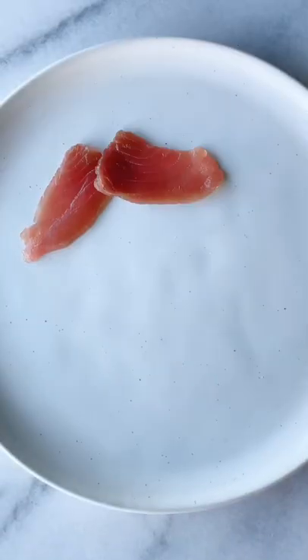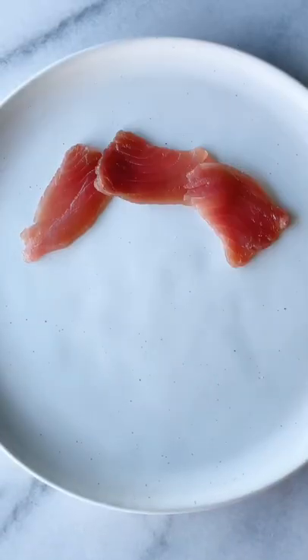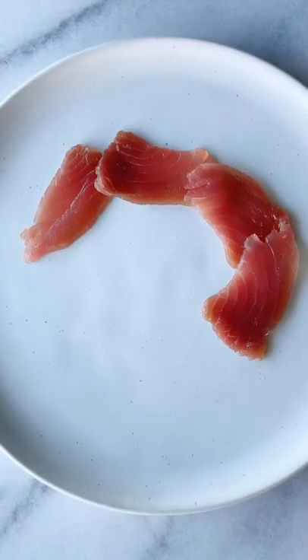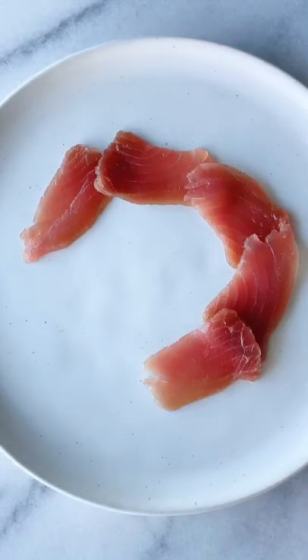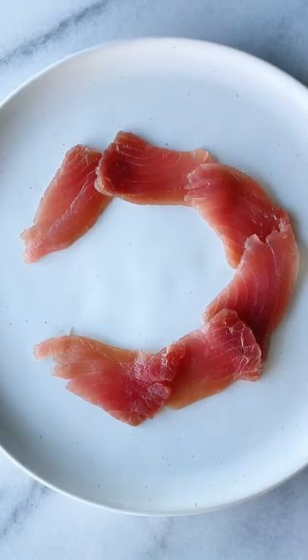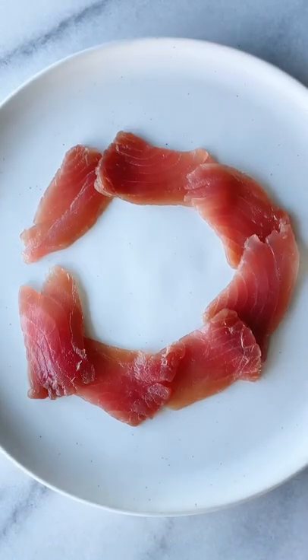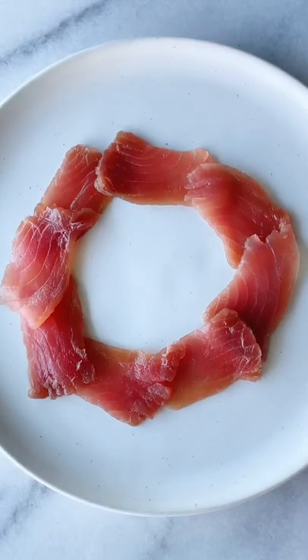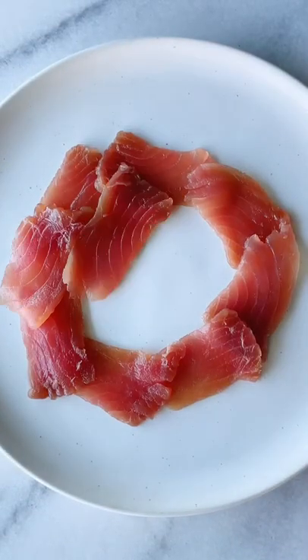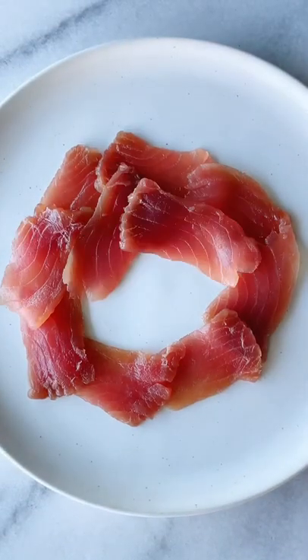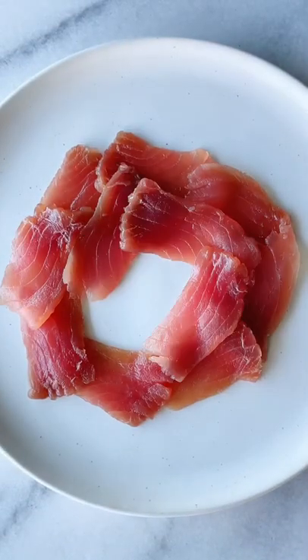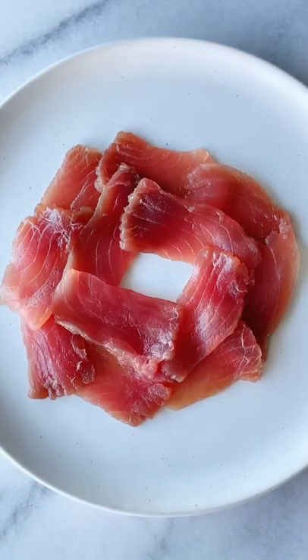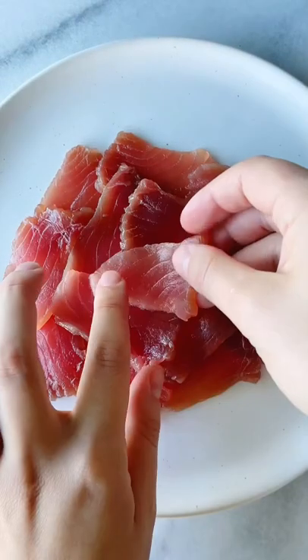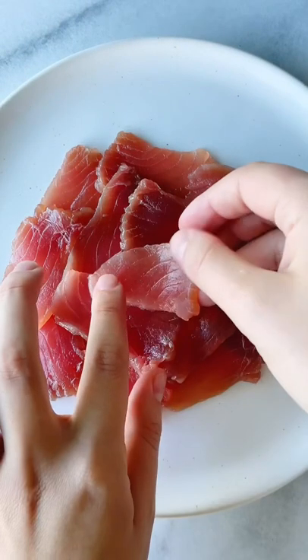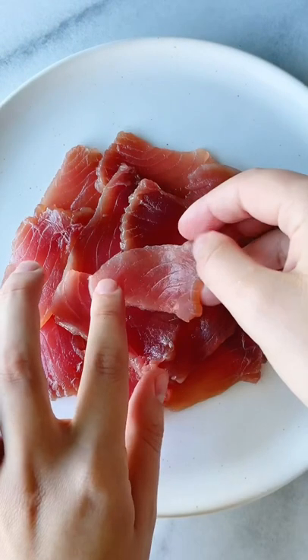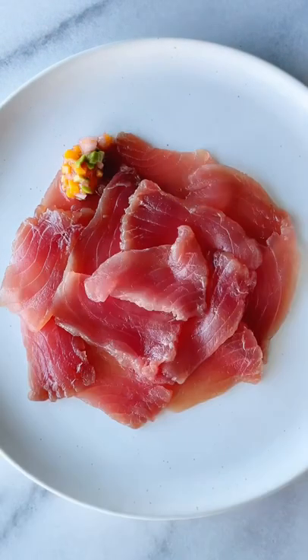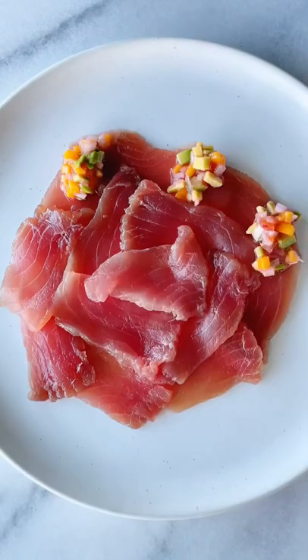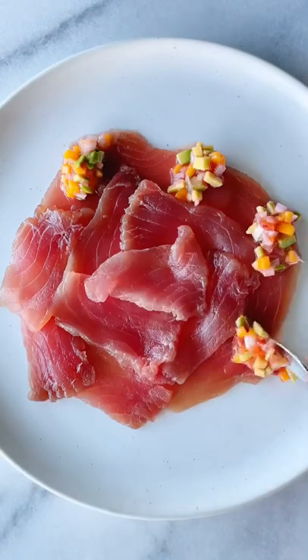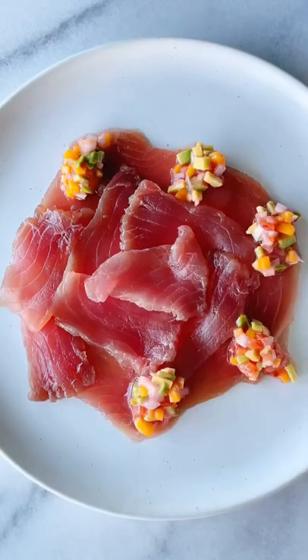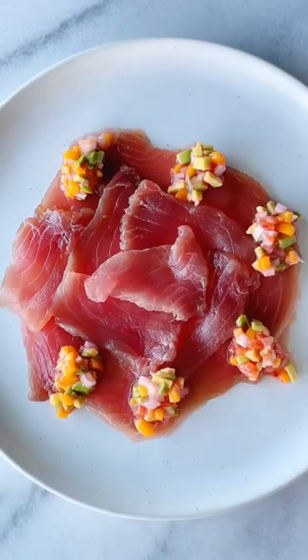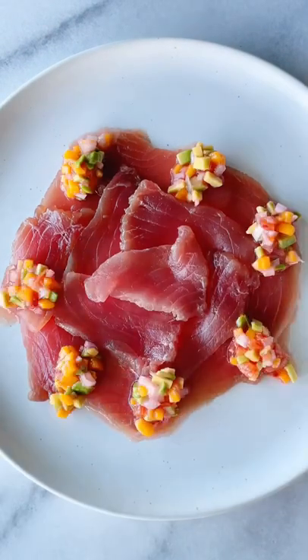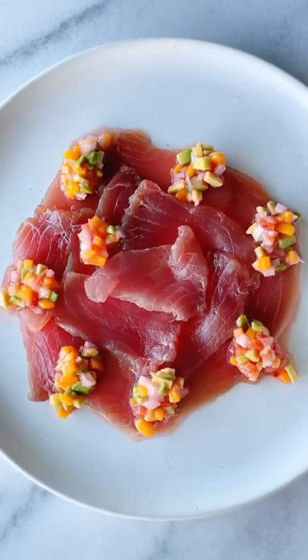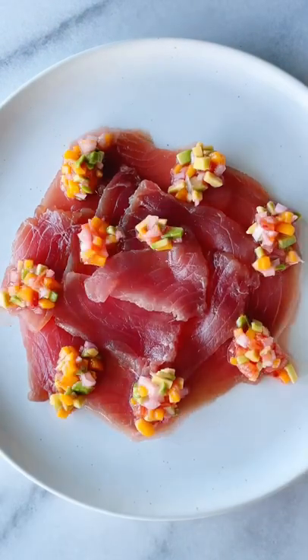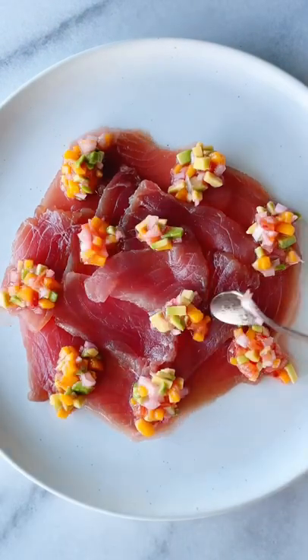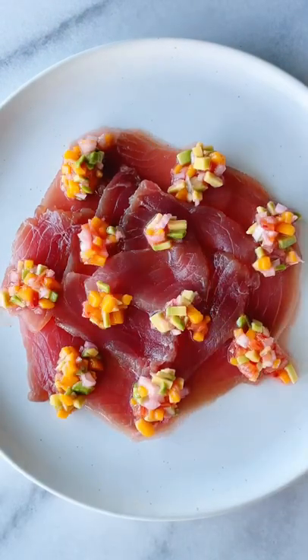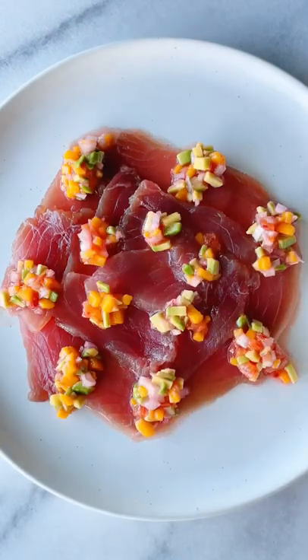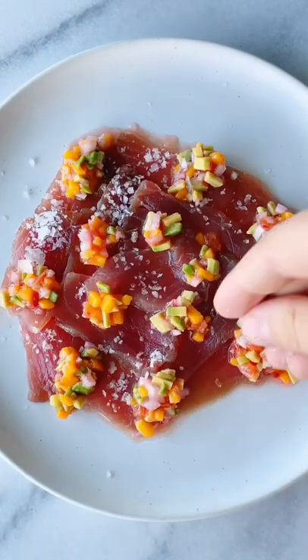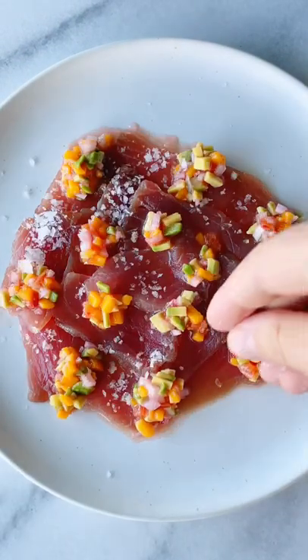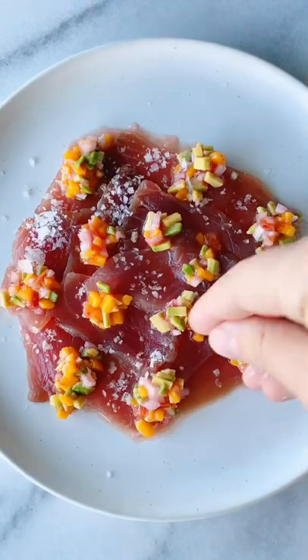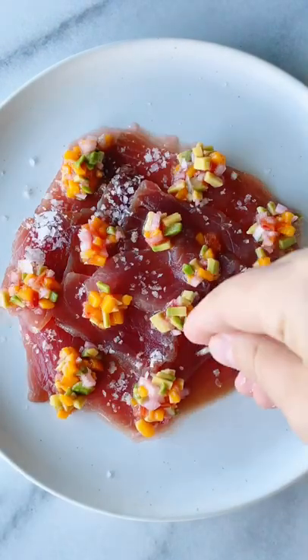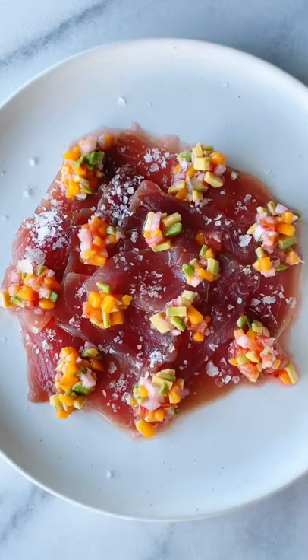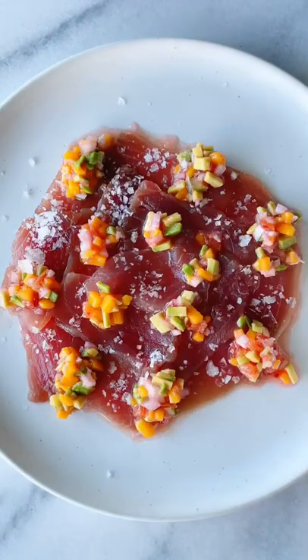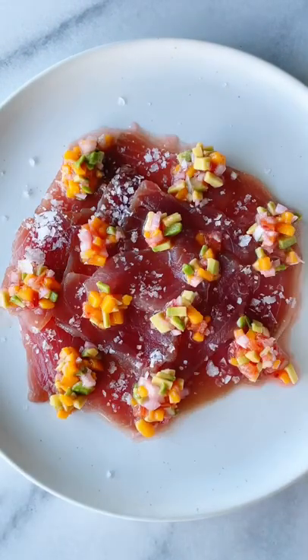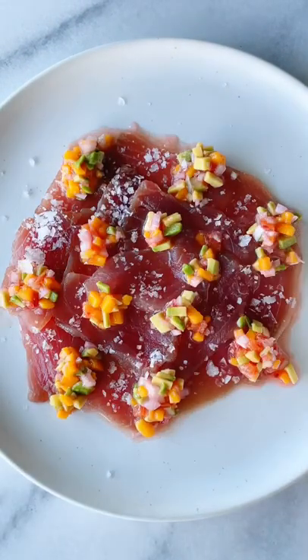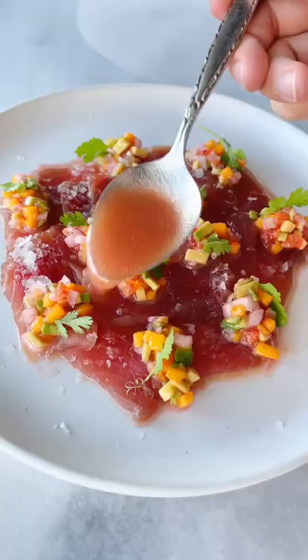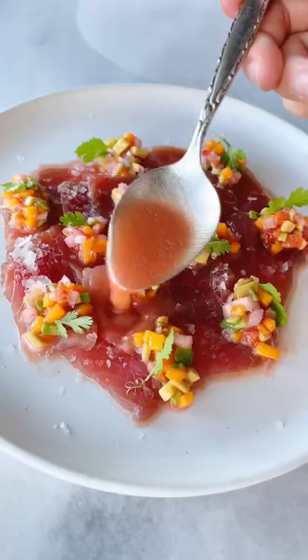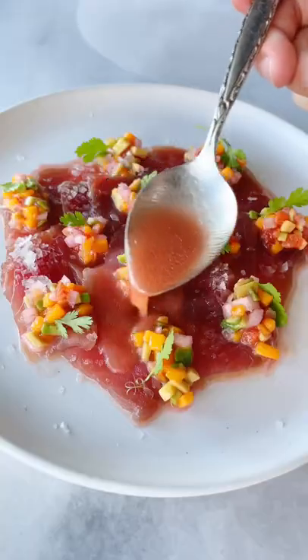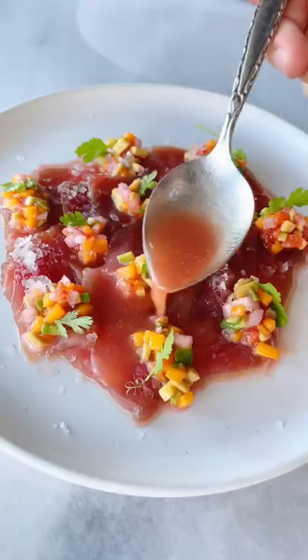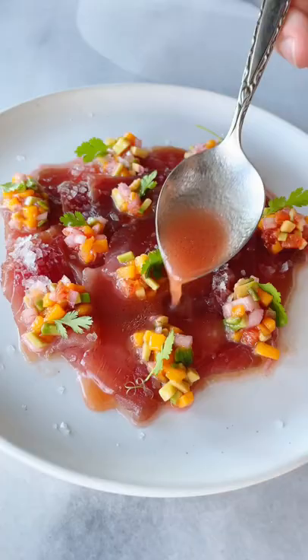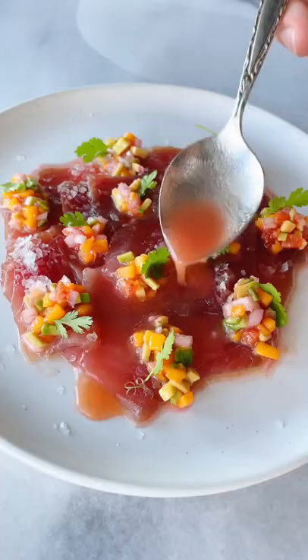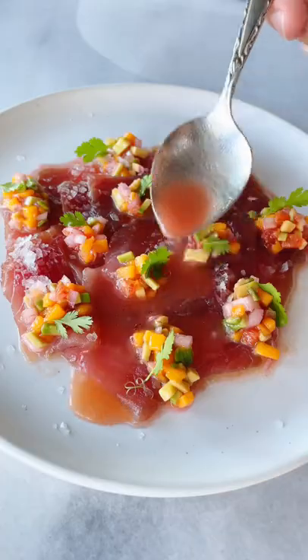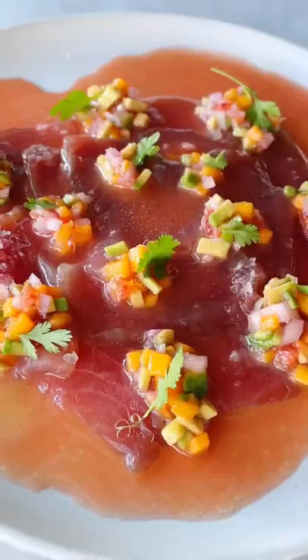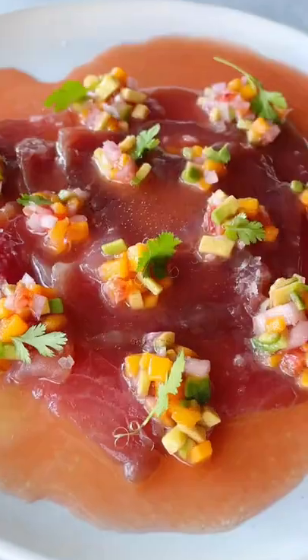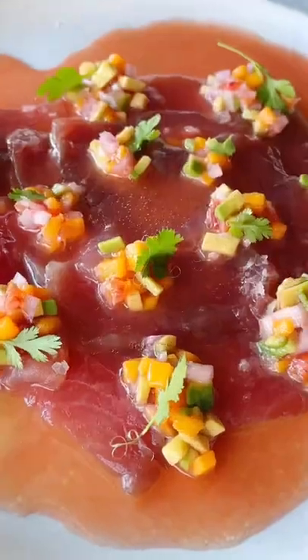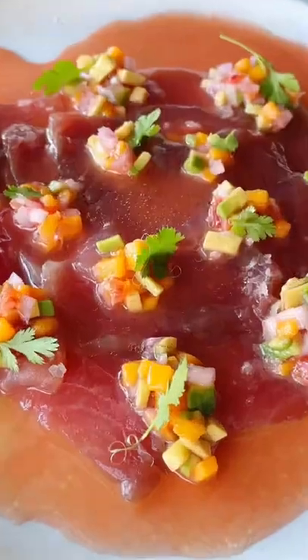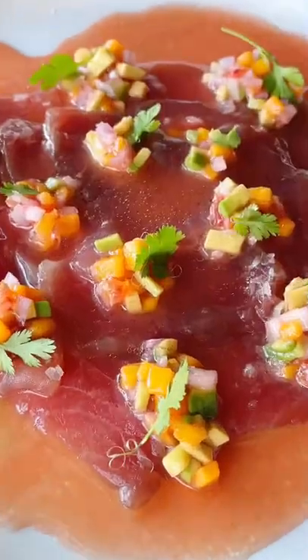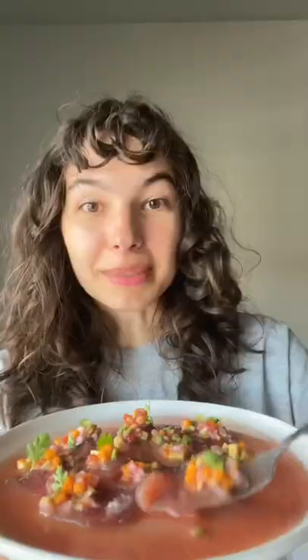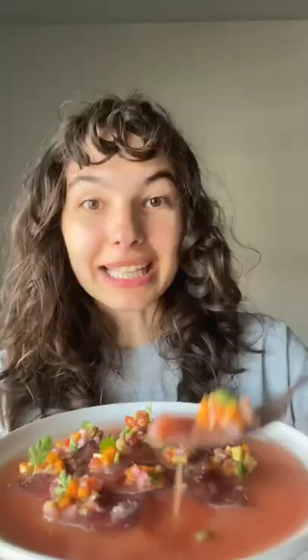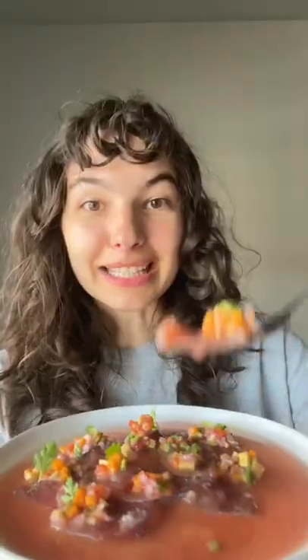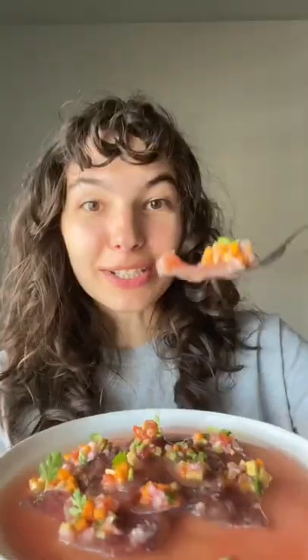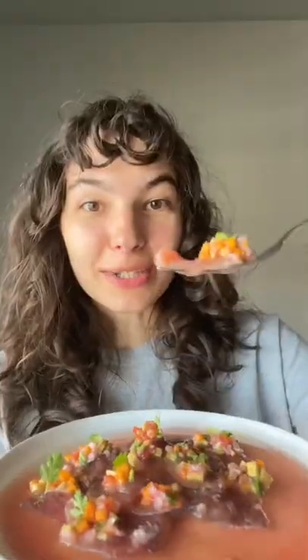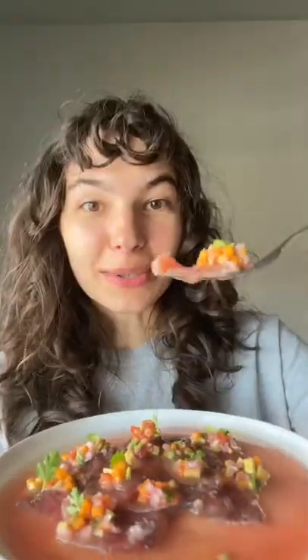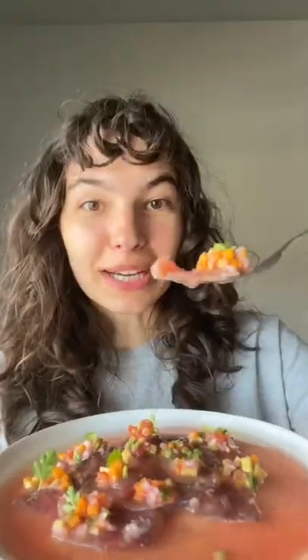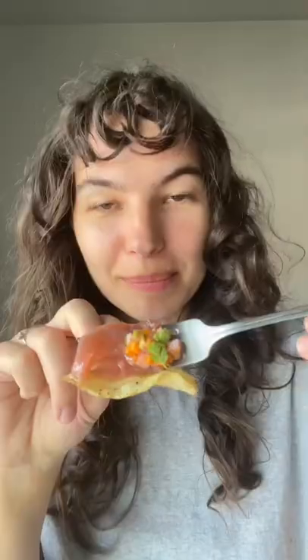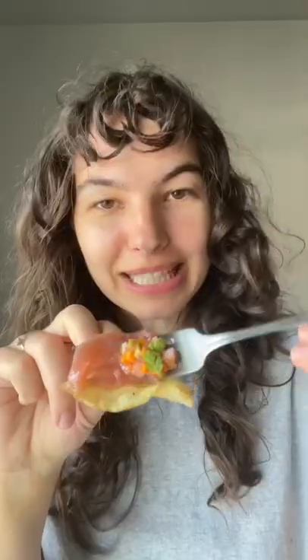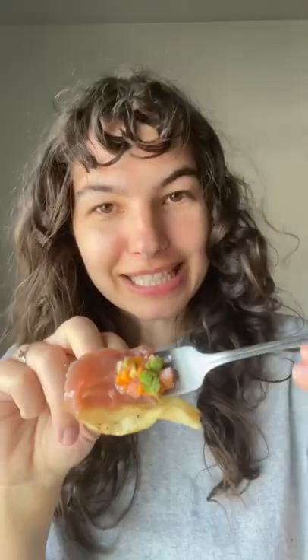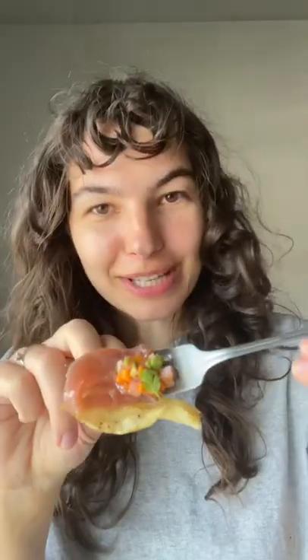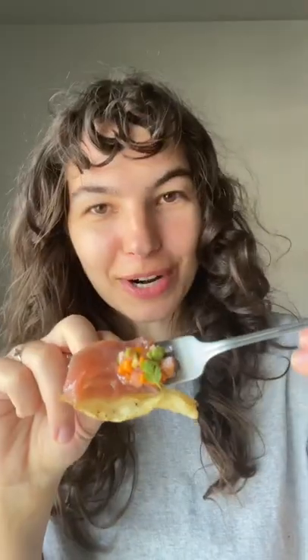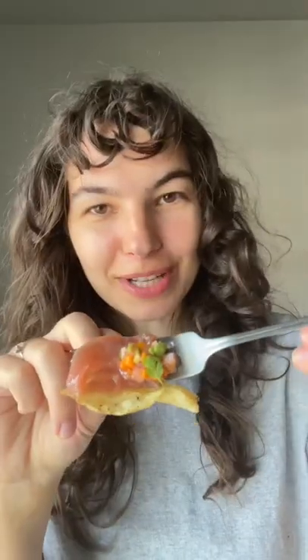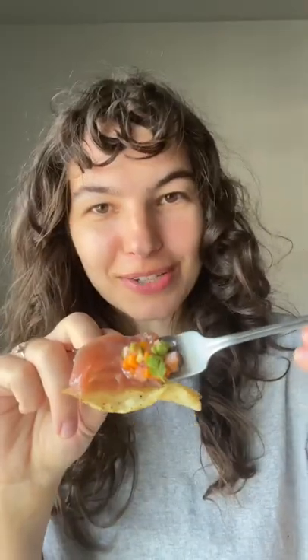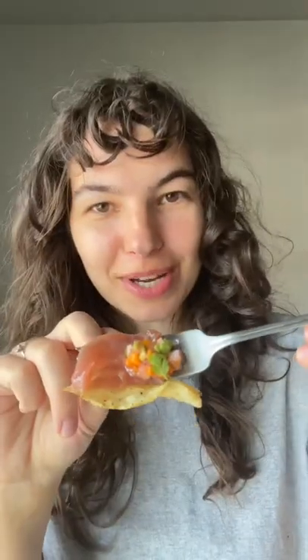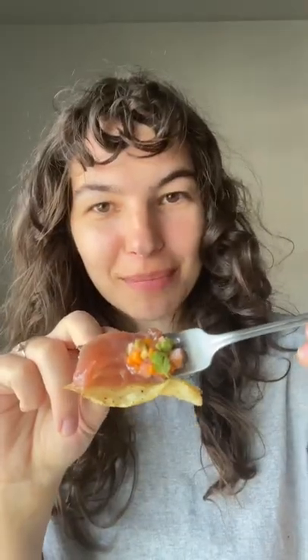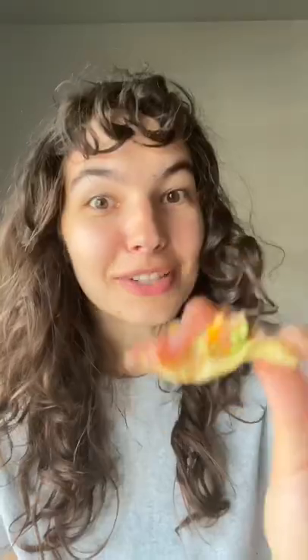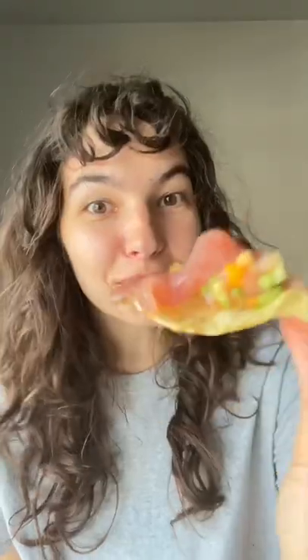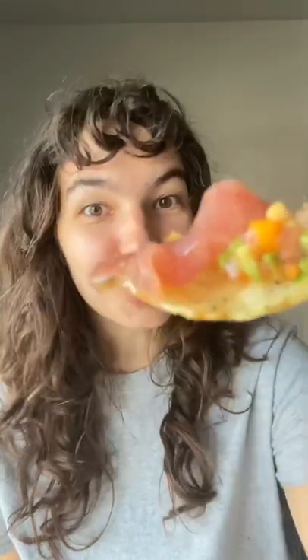Finely slice sushi-grade tuna, then top it all off with a fruity topping and flaky salt on top. Get the tuna, place it on a chip, and cheers!